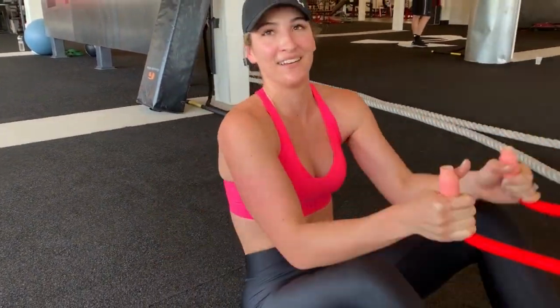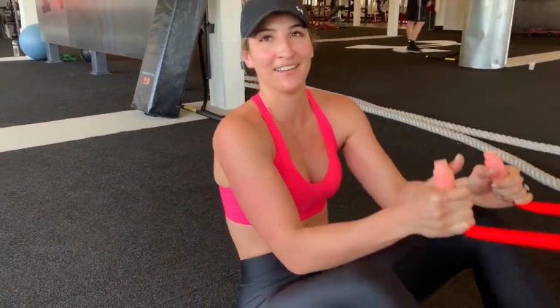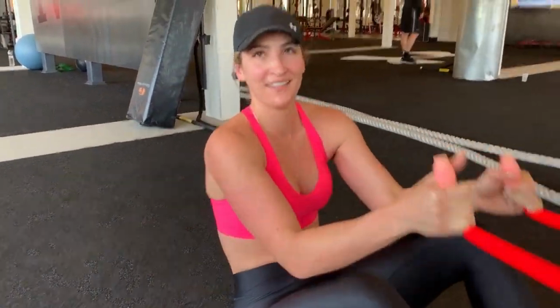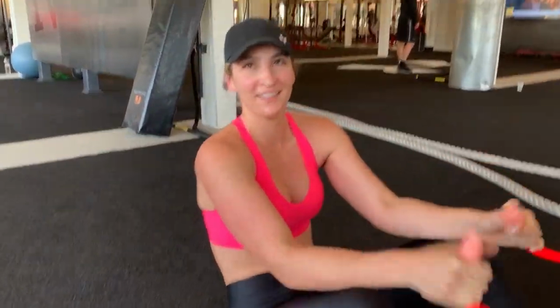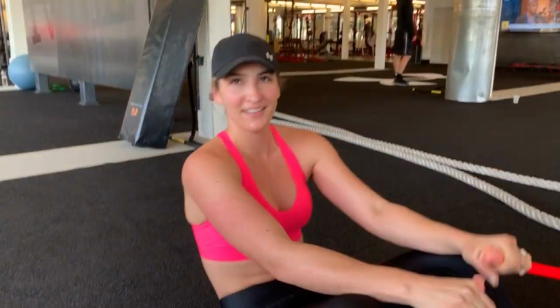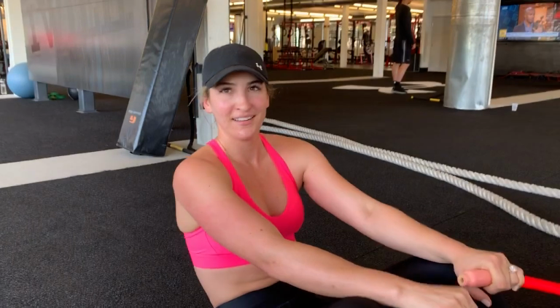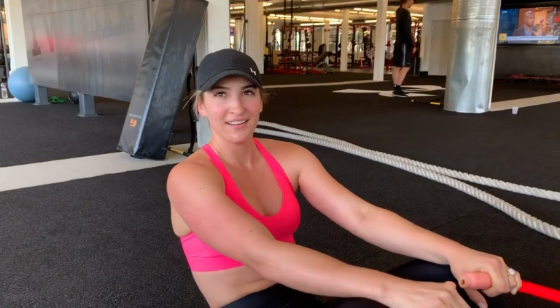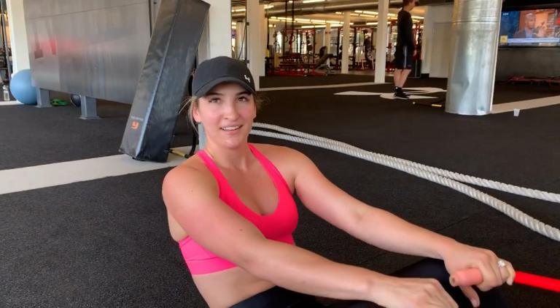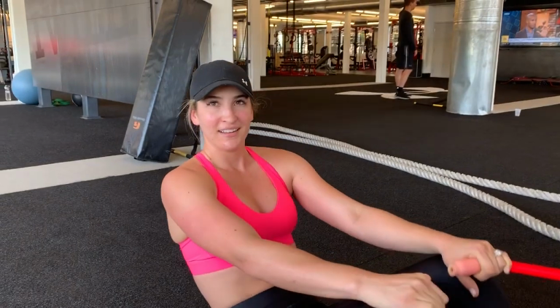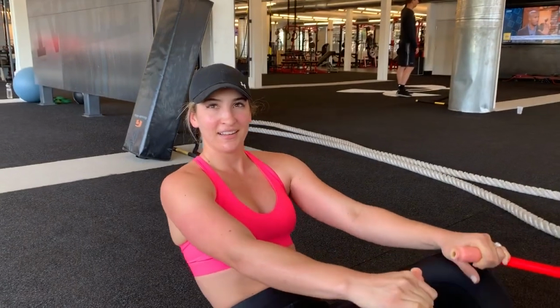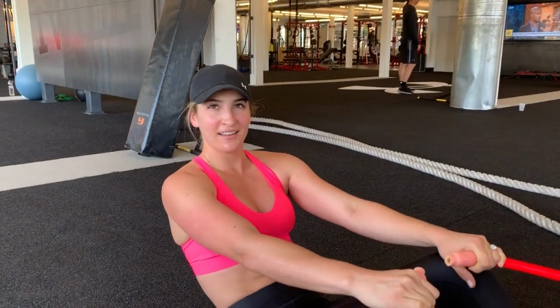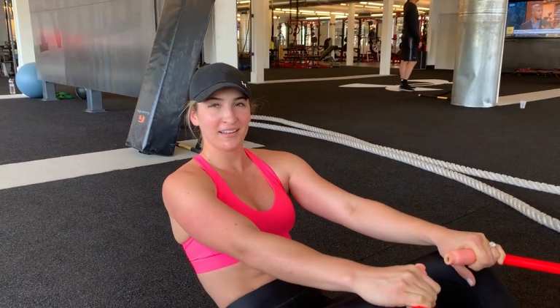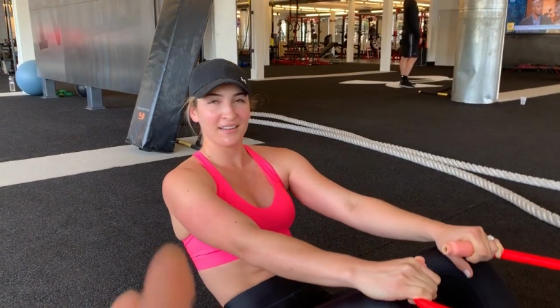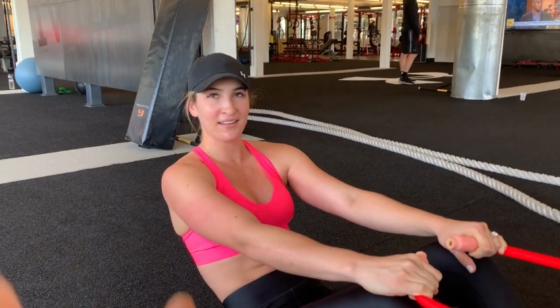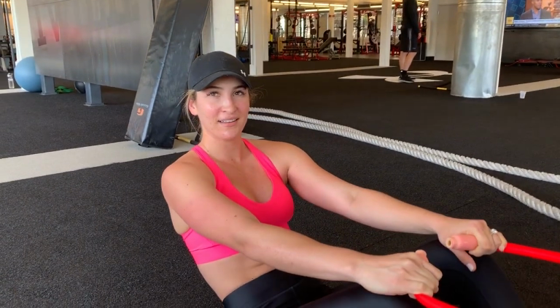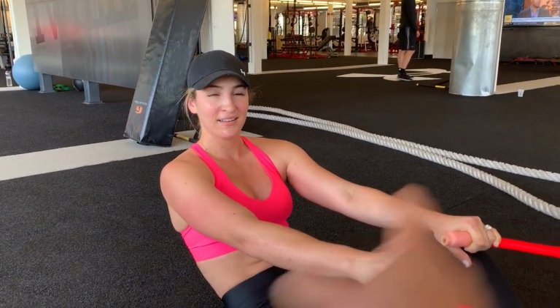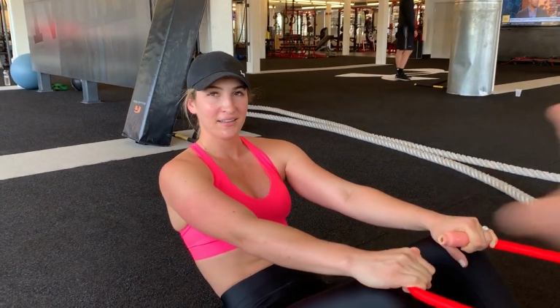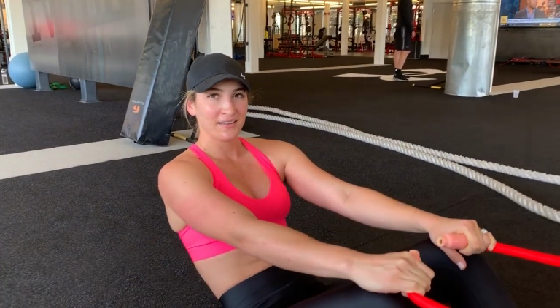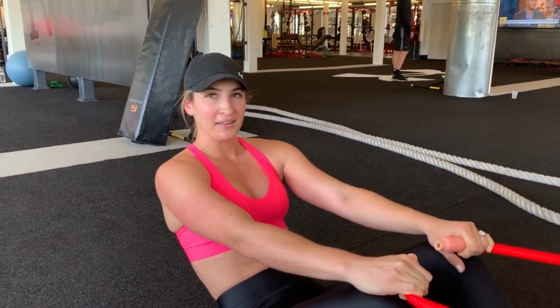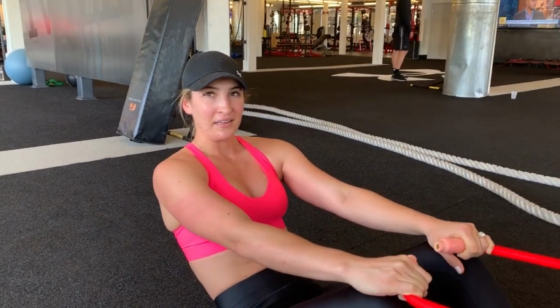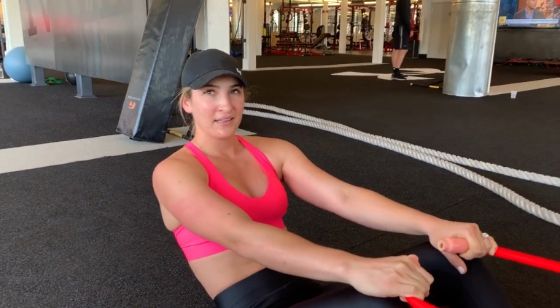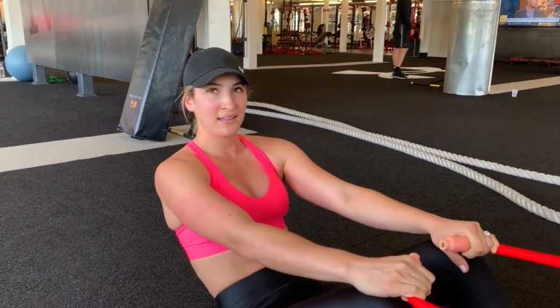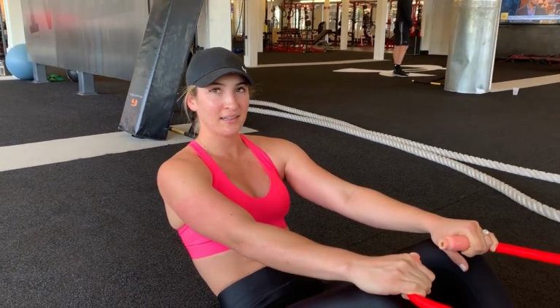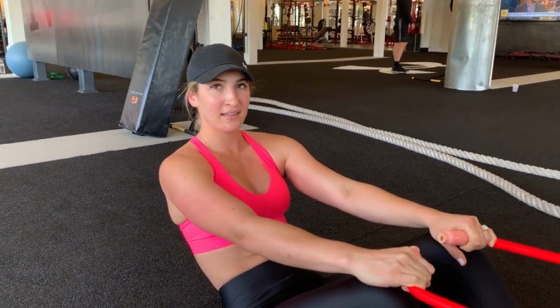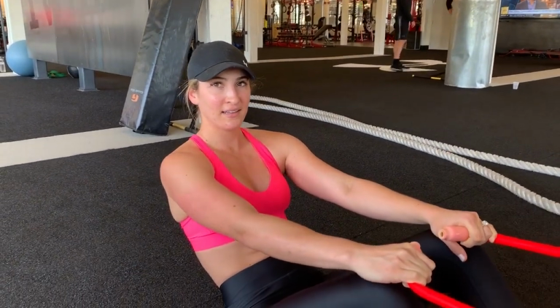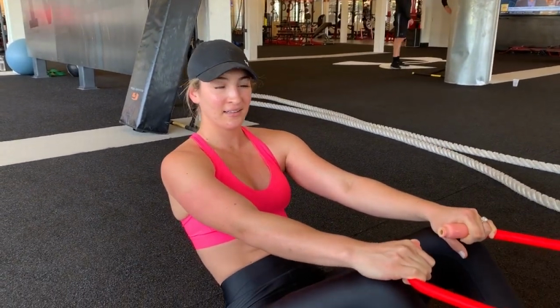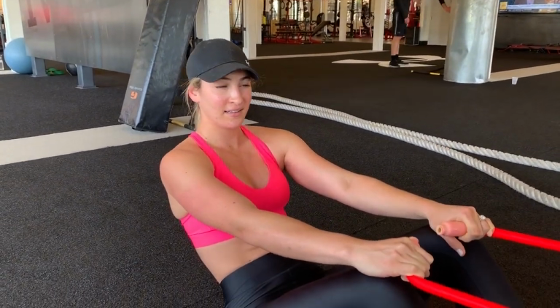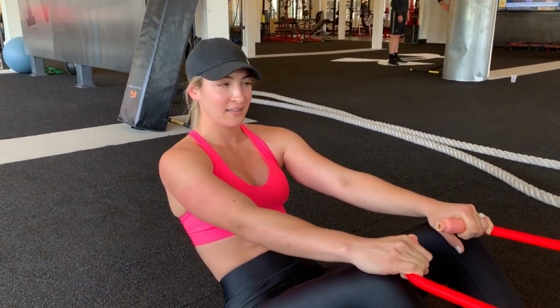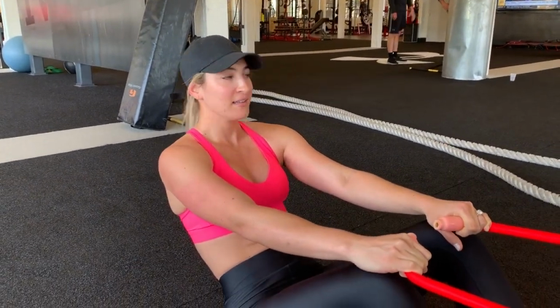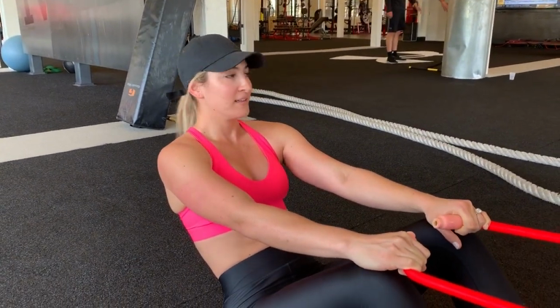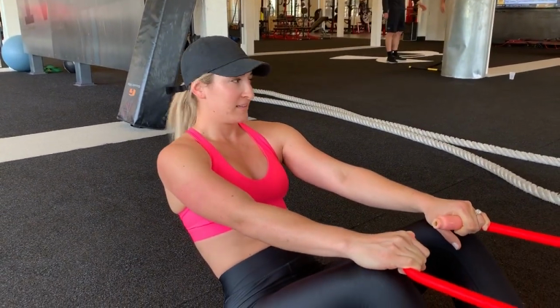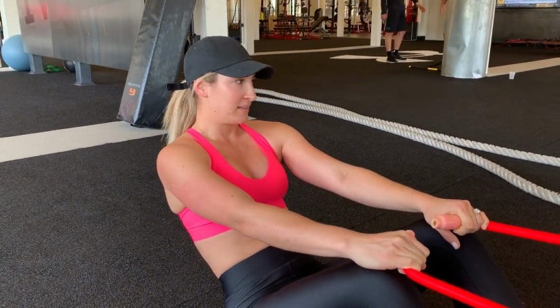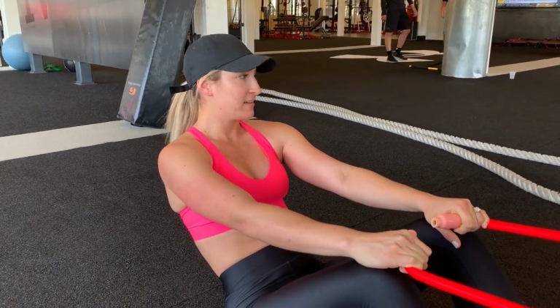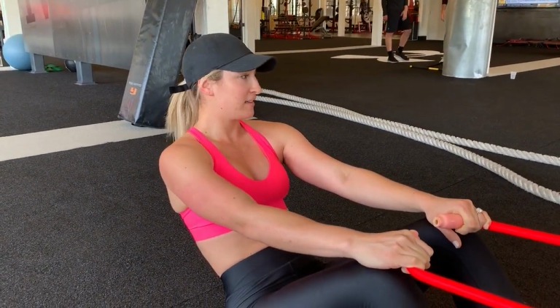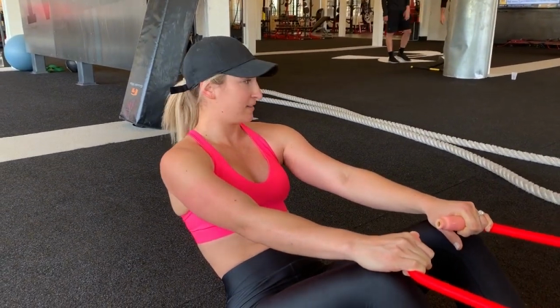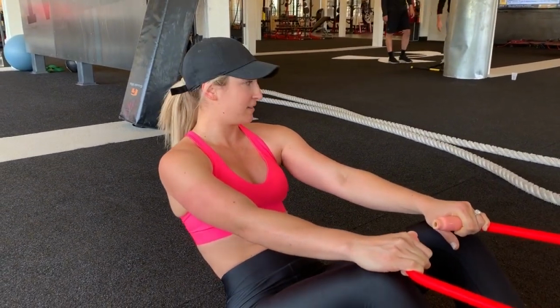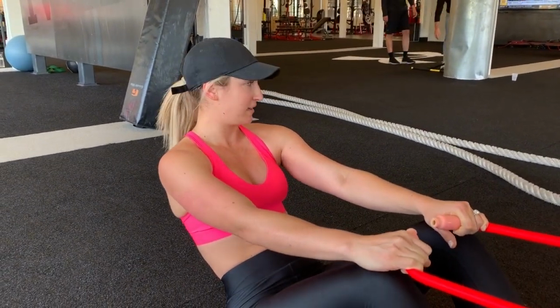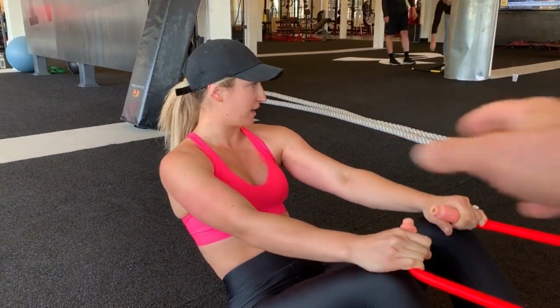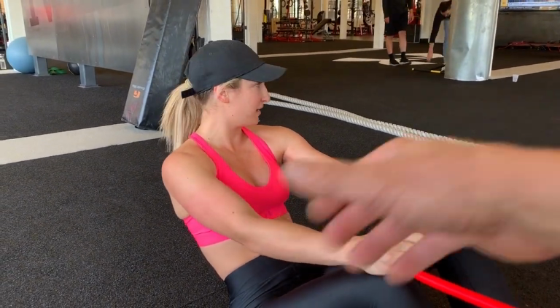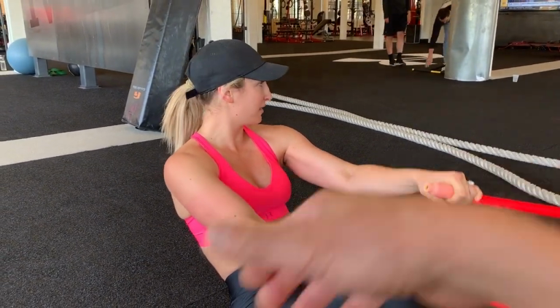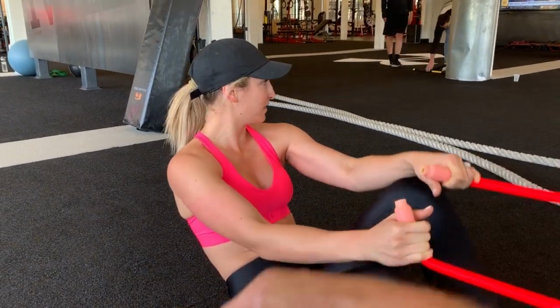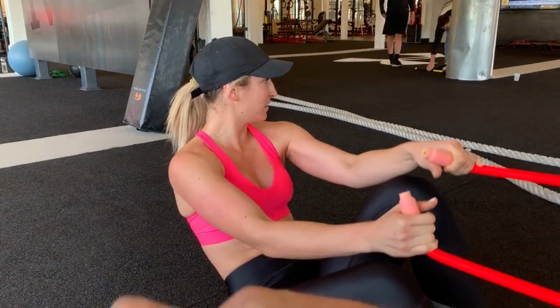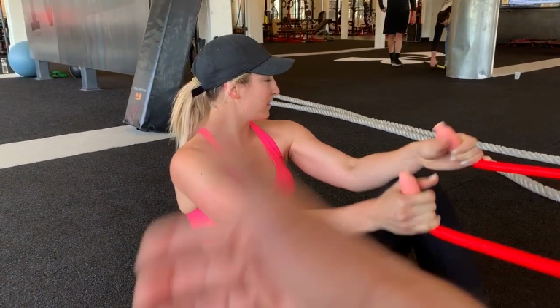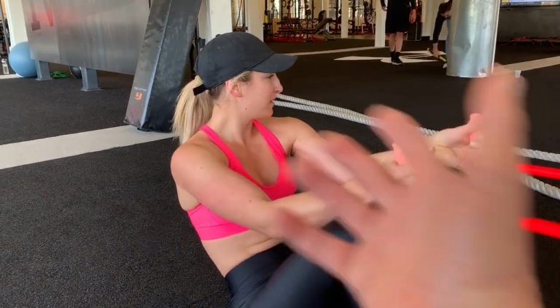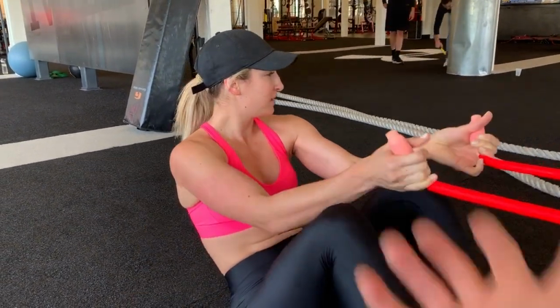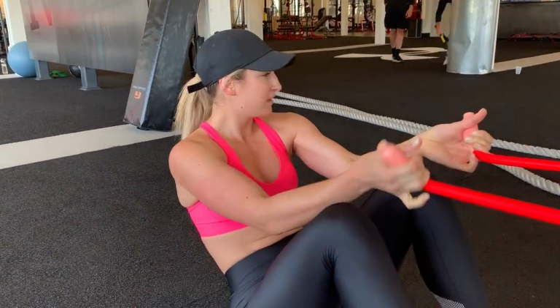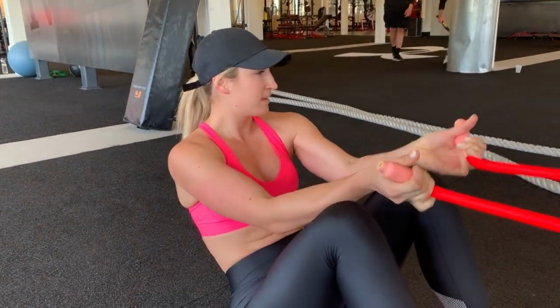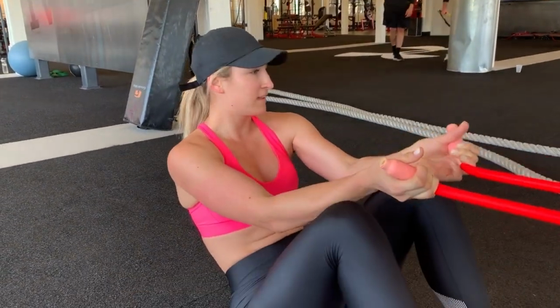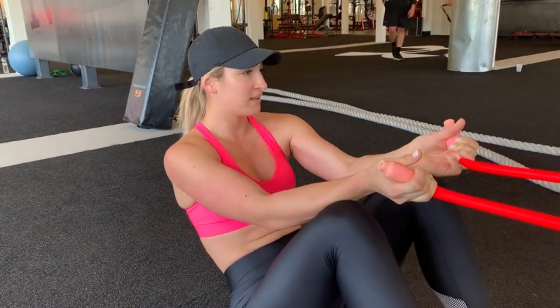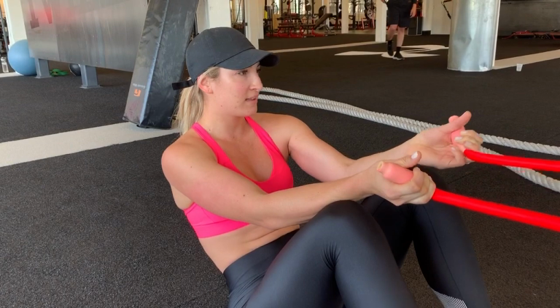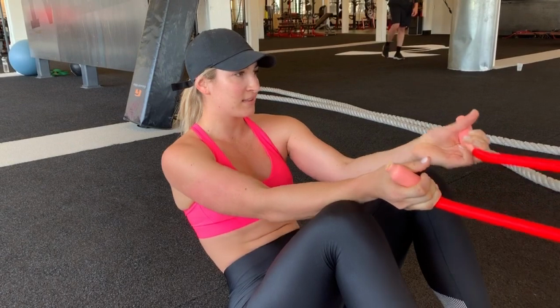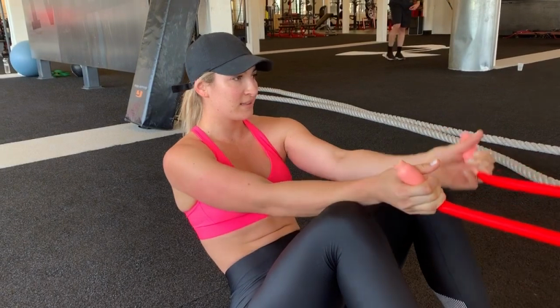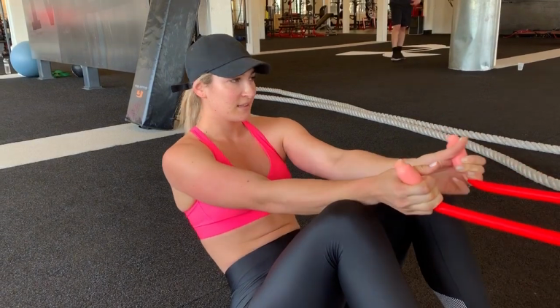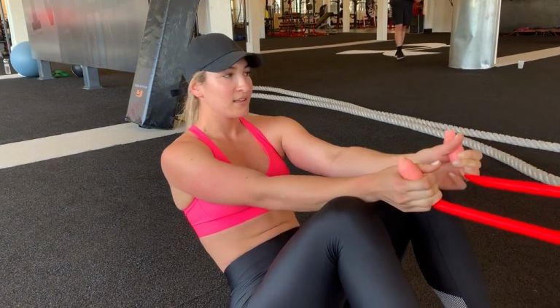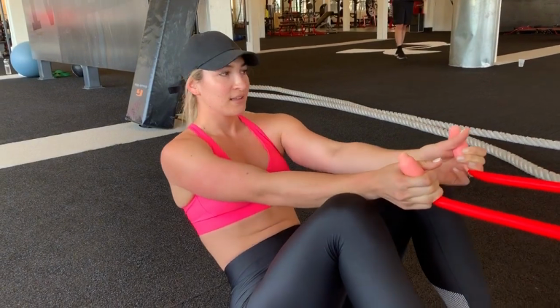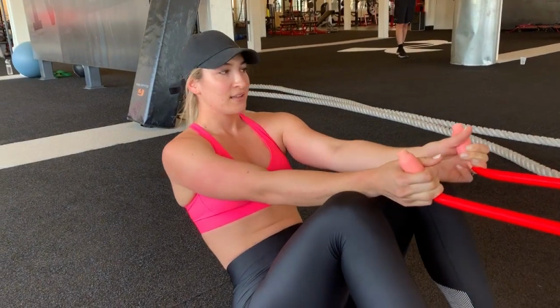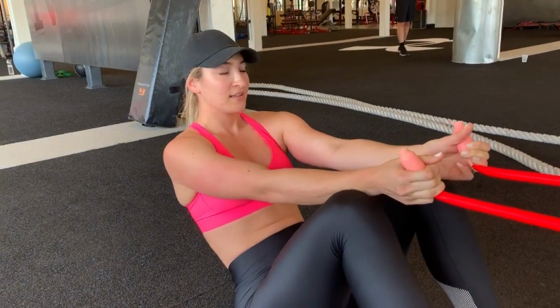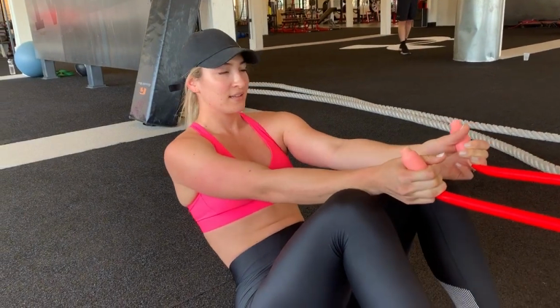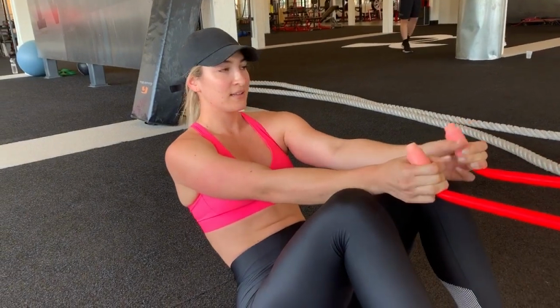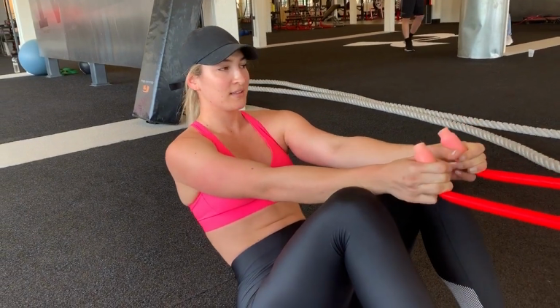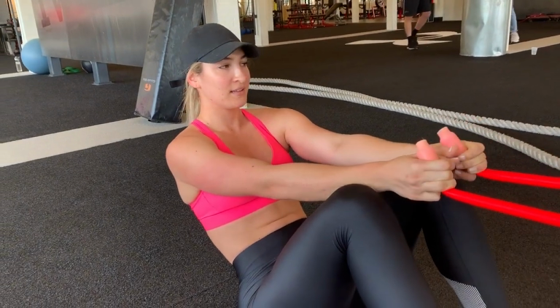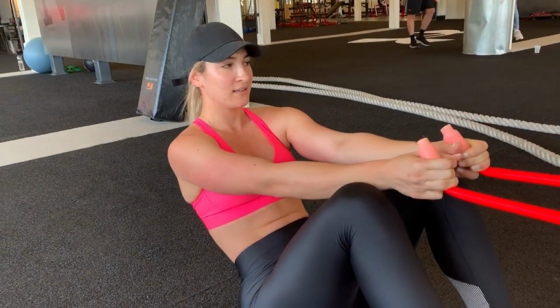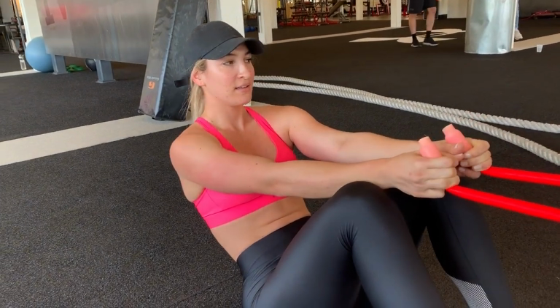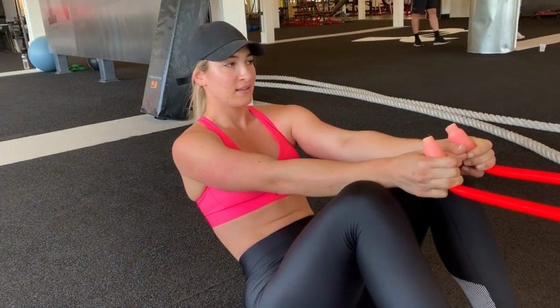When I walked into Under Armour Performance, you were using a battle rope — part of your metabolic conditioning, your high-intensity interval training?